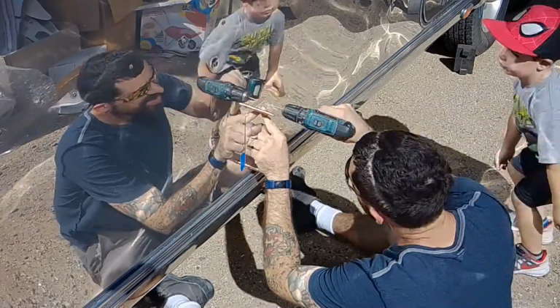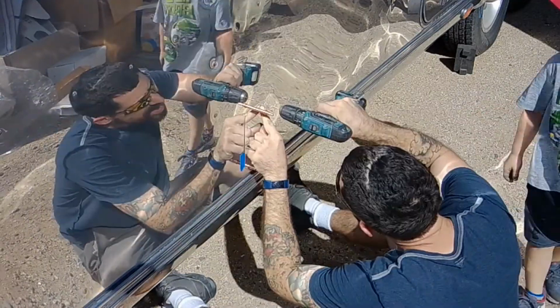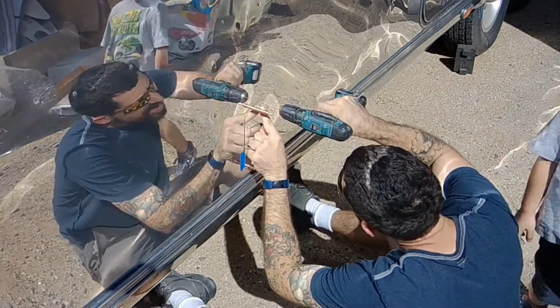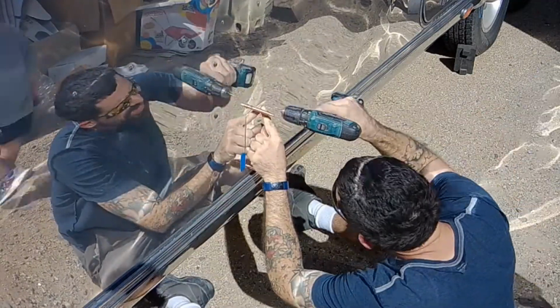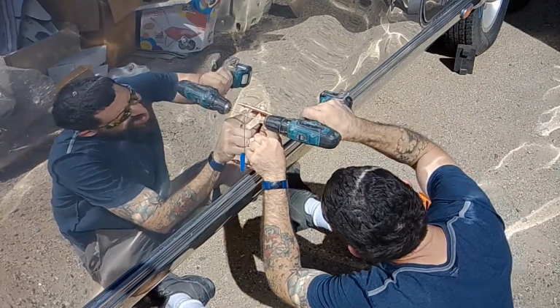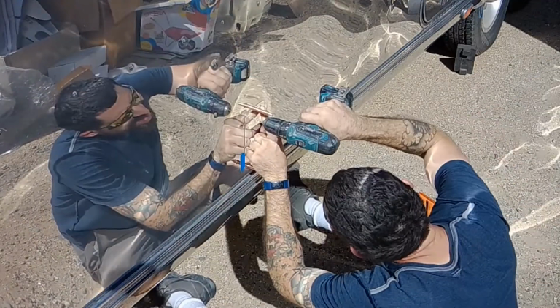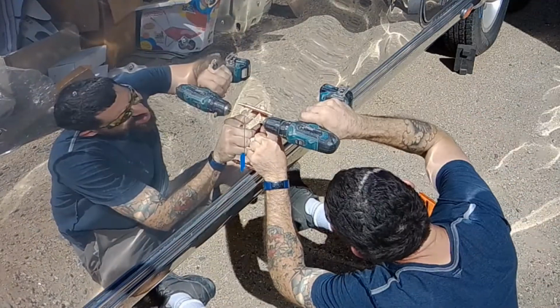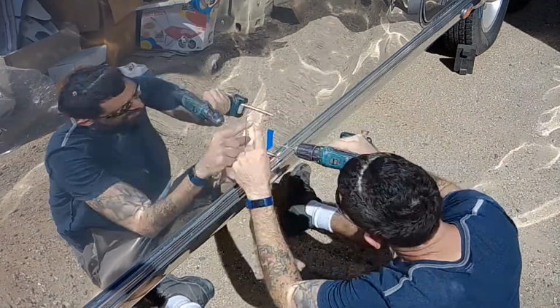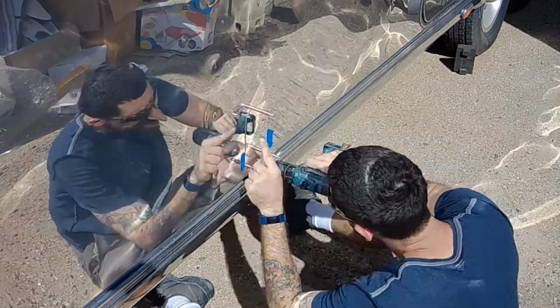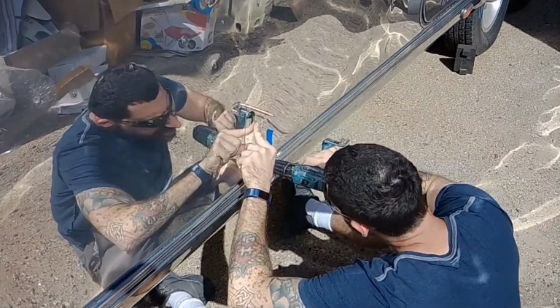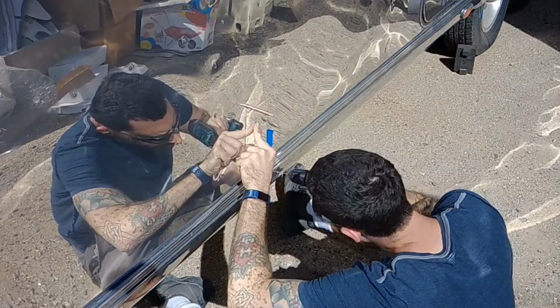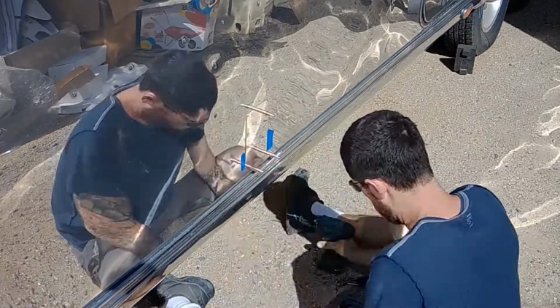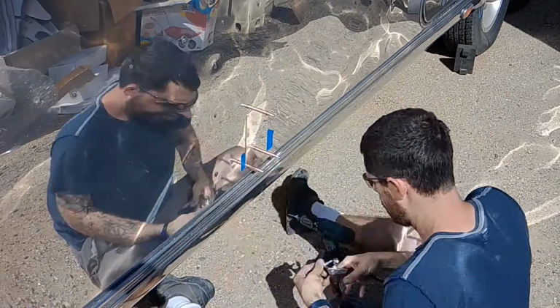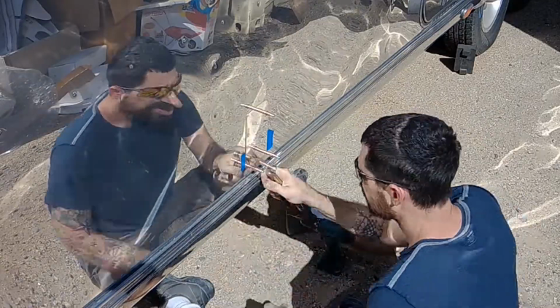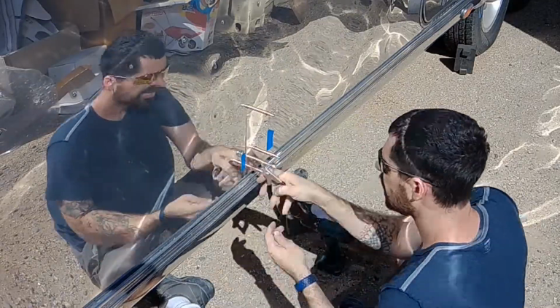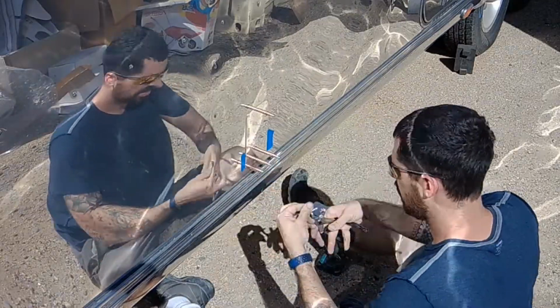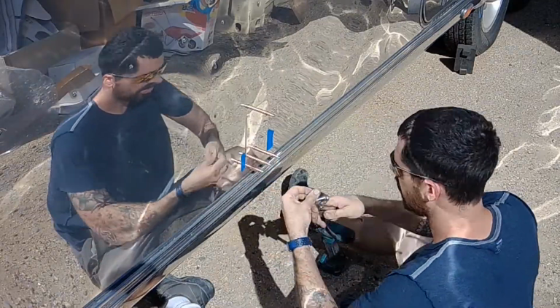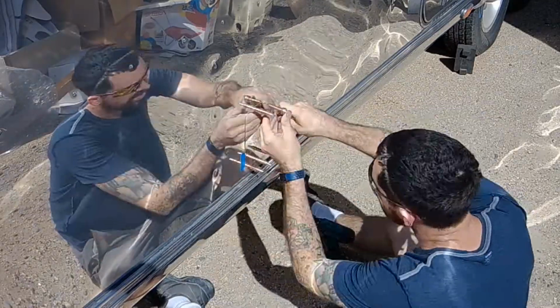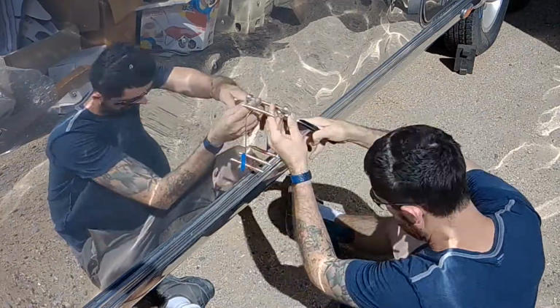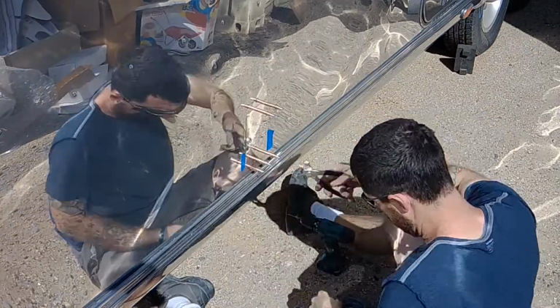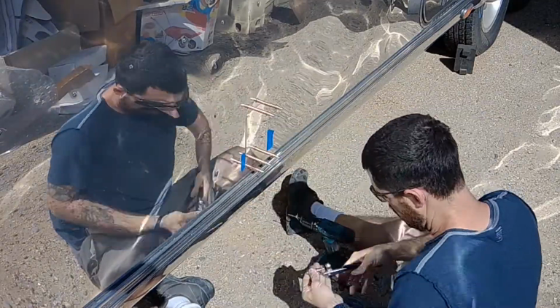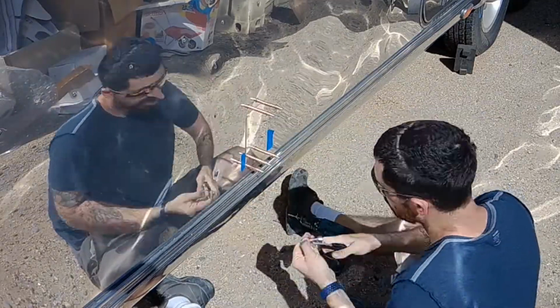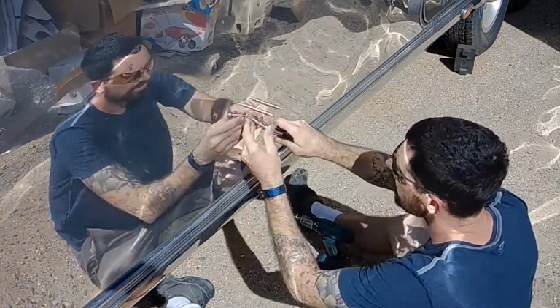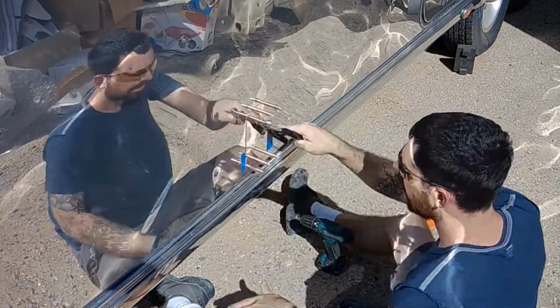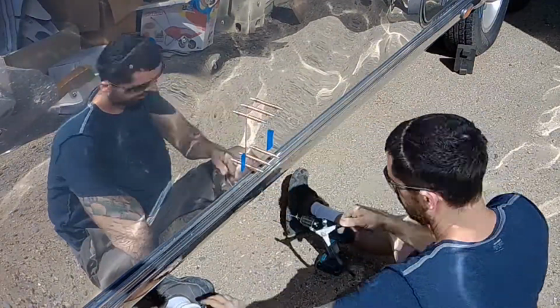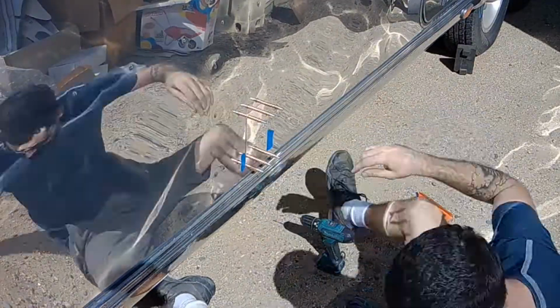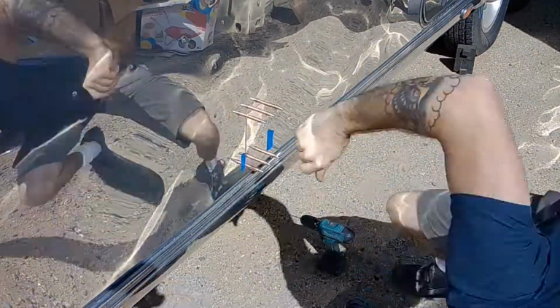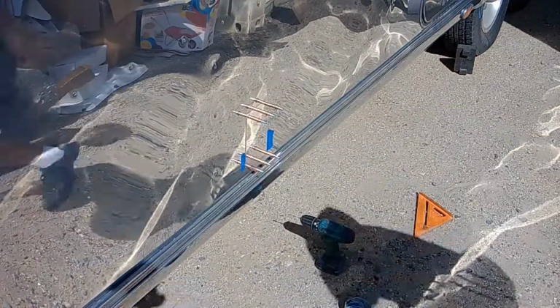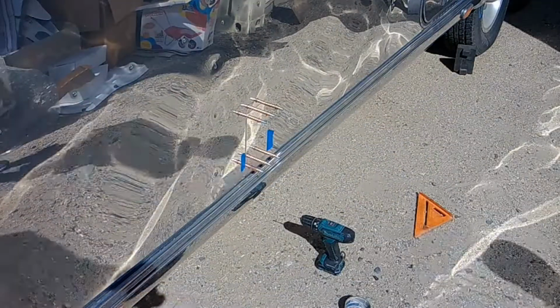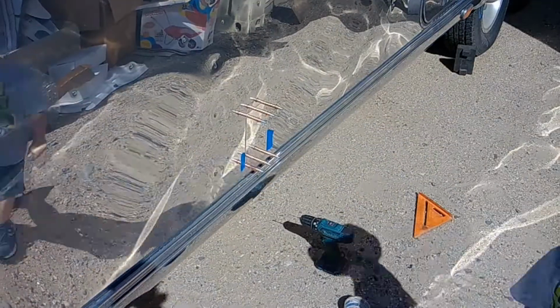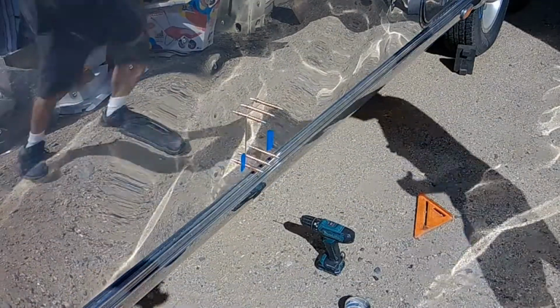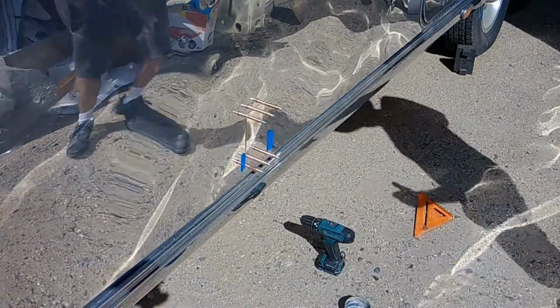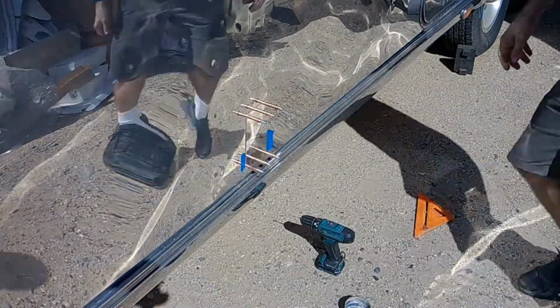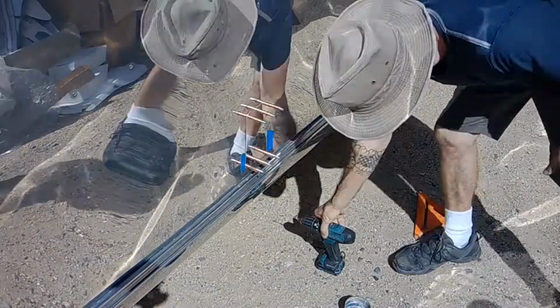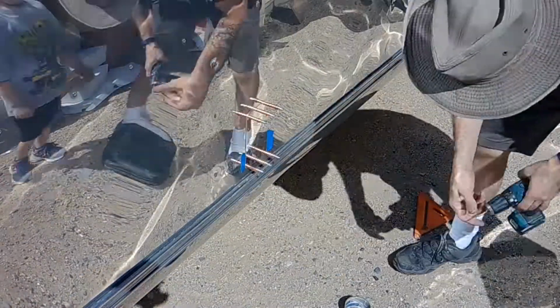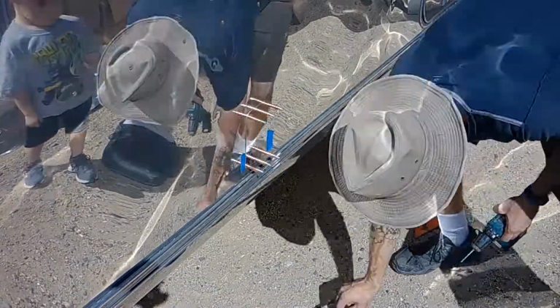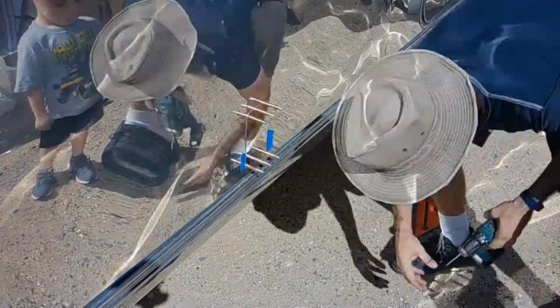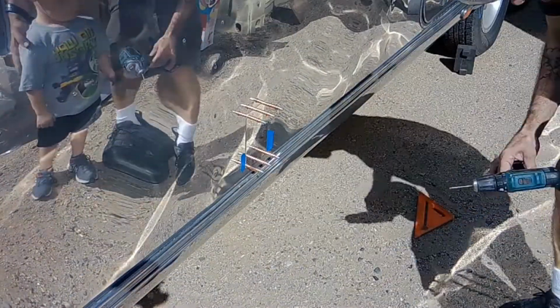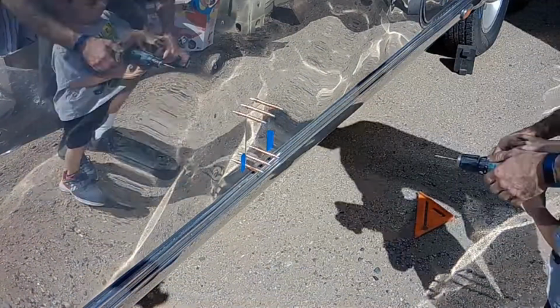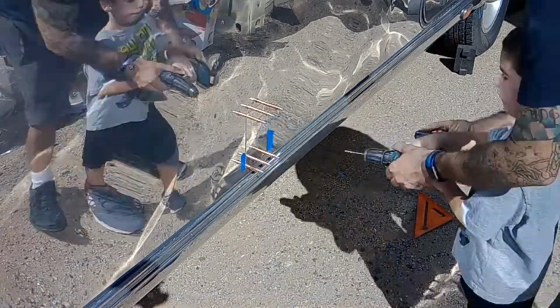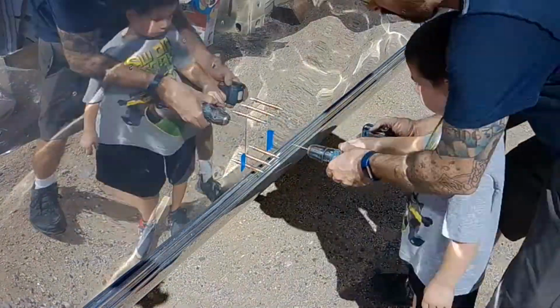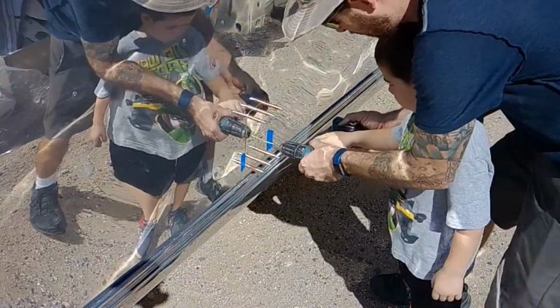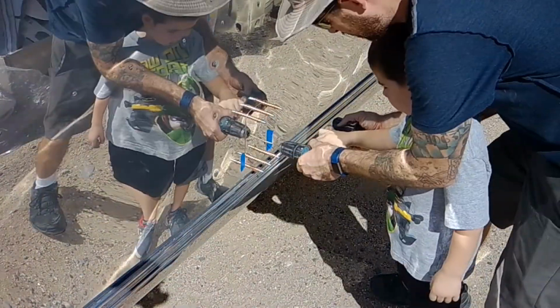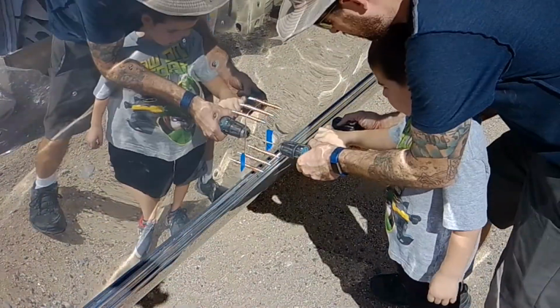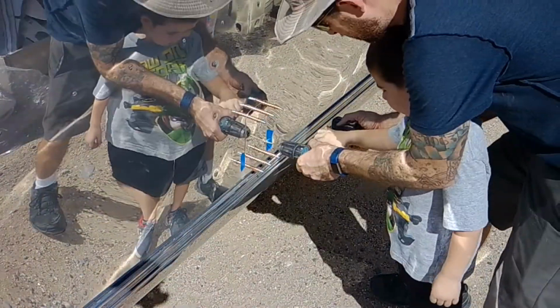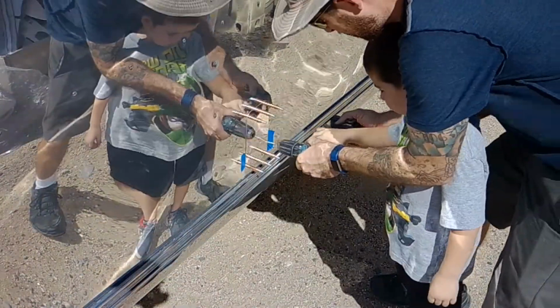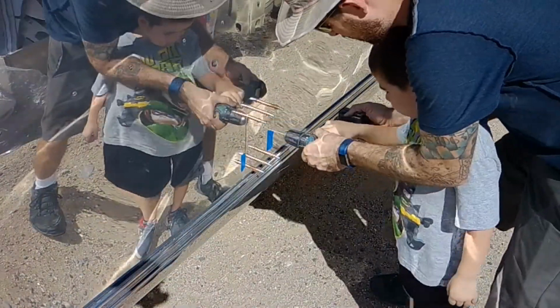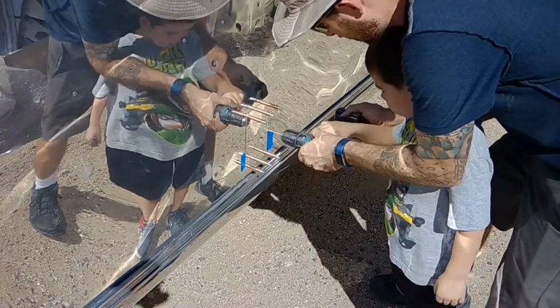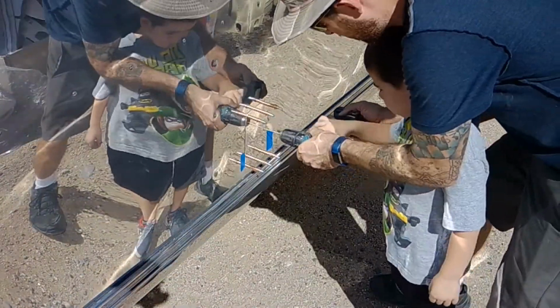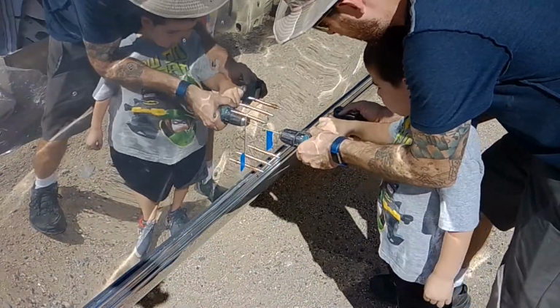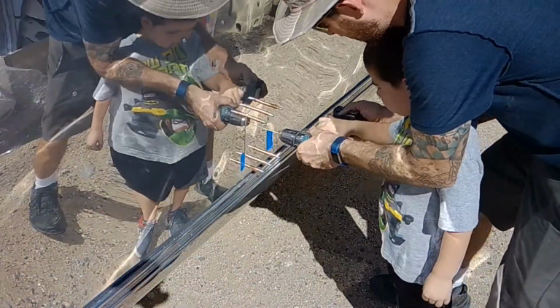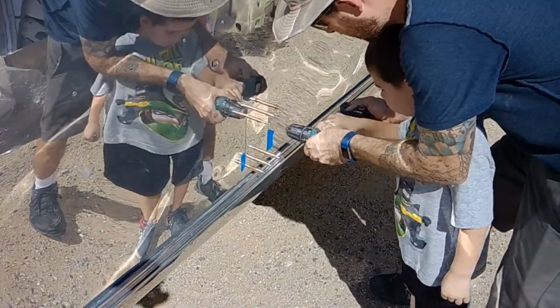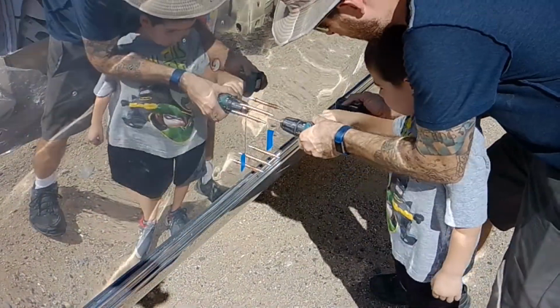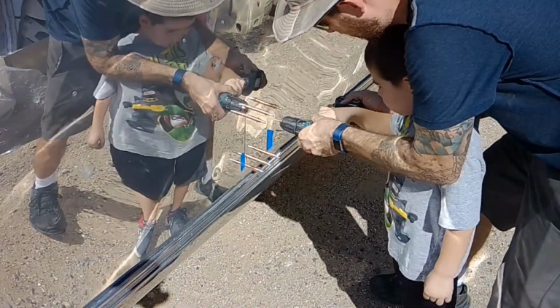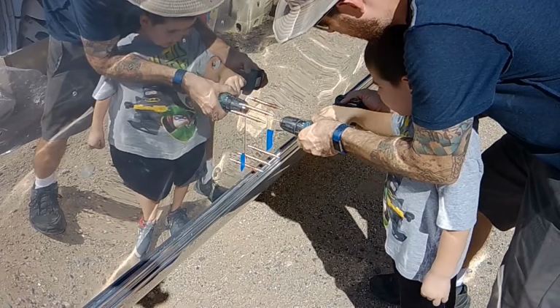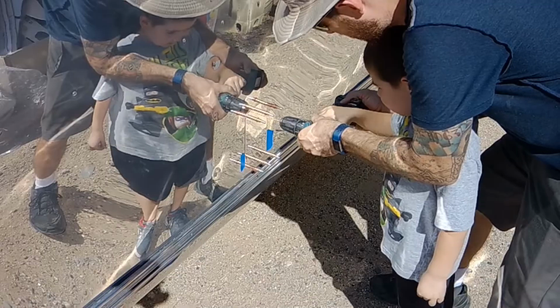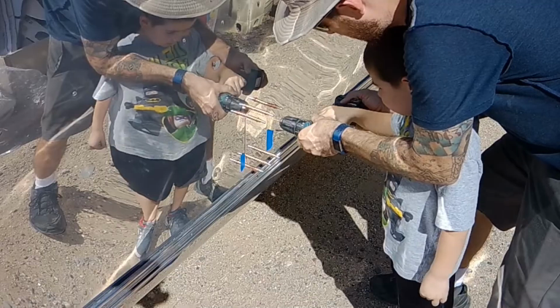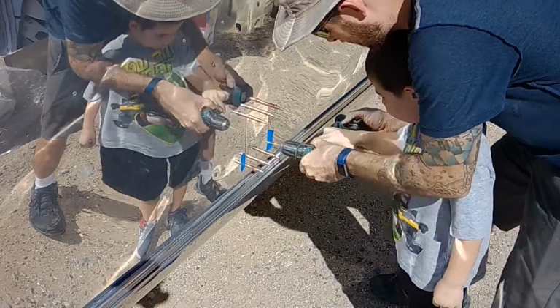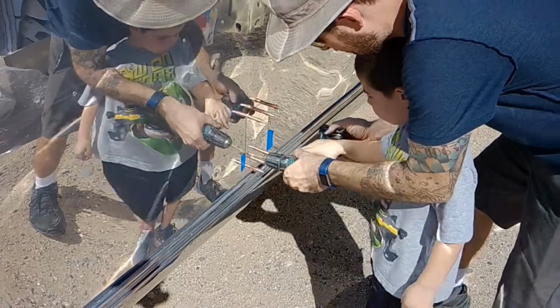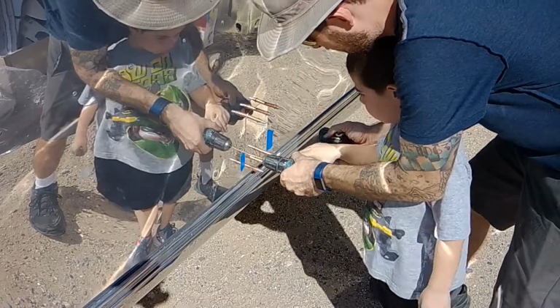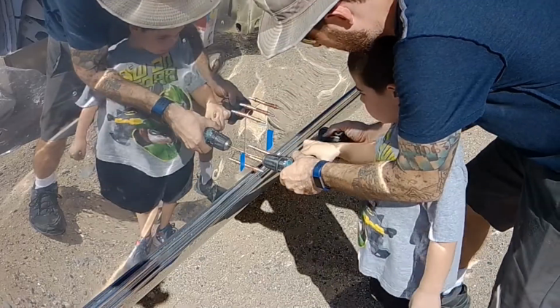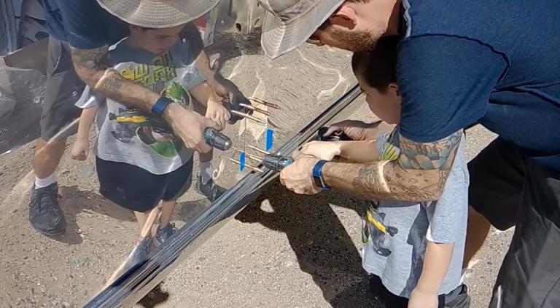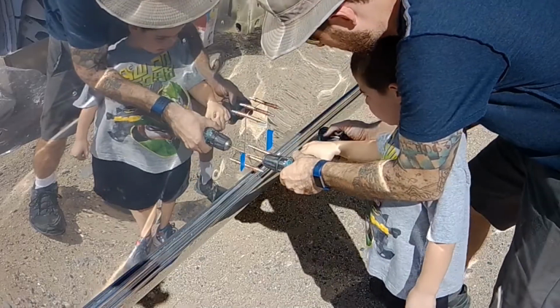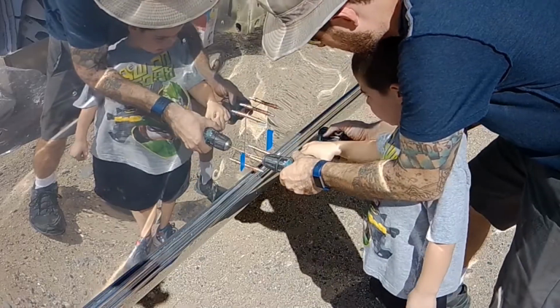Then I'm drilling across it — back and forth, up and down, corner to corner — and using the Klecko fasteners to hold it all in place.